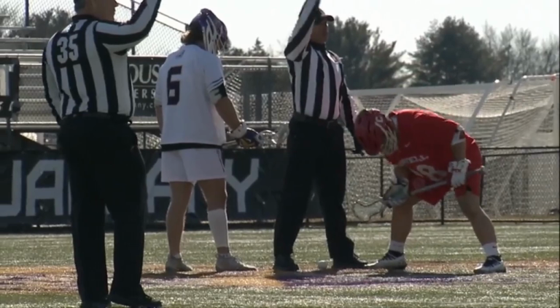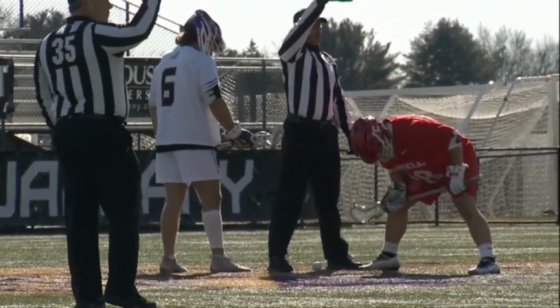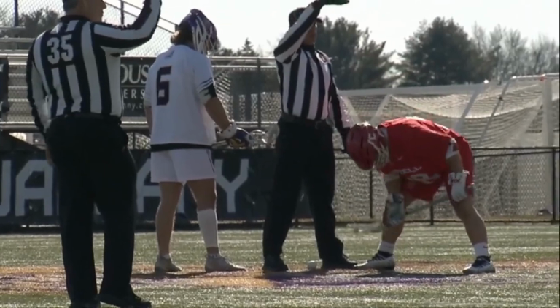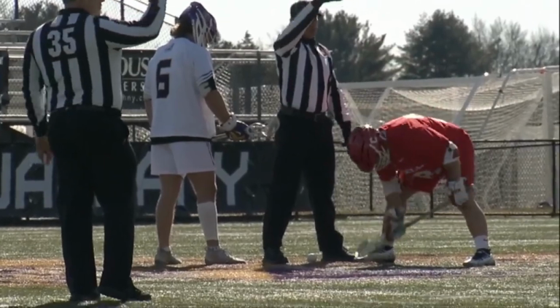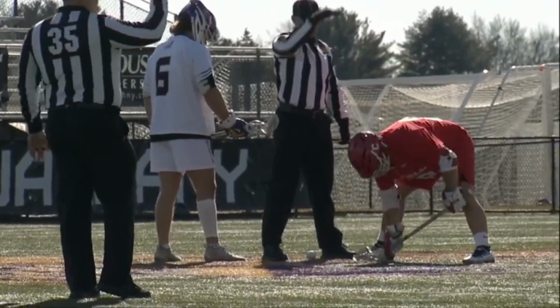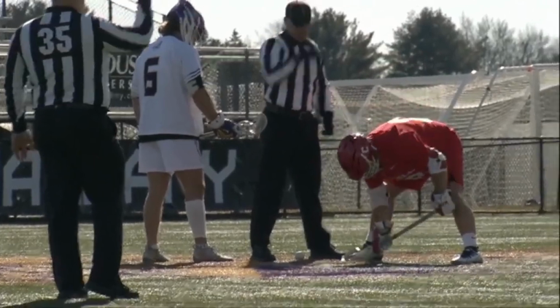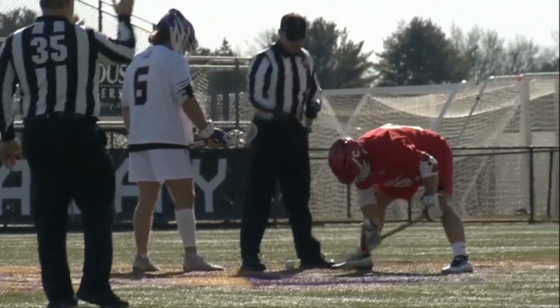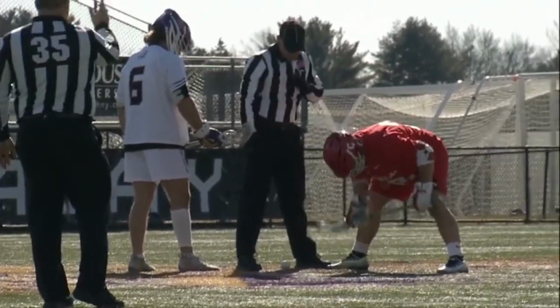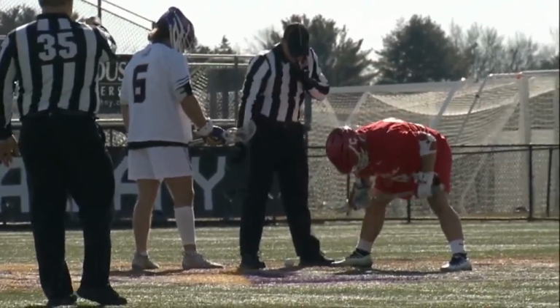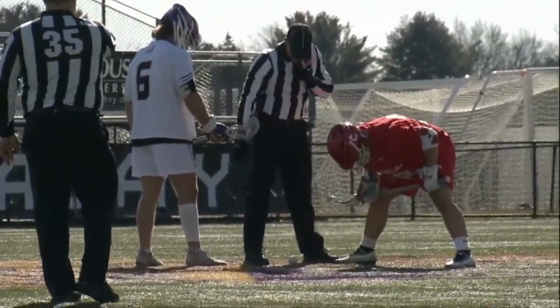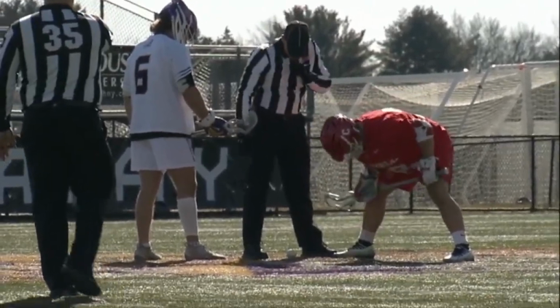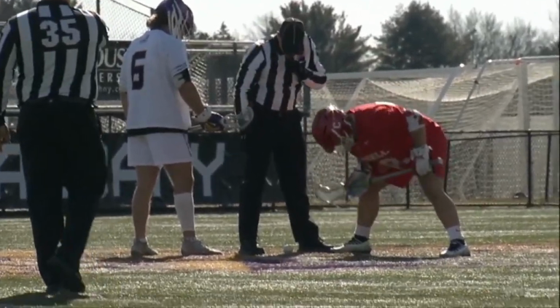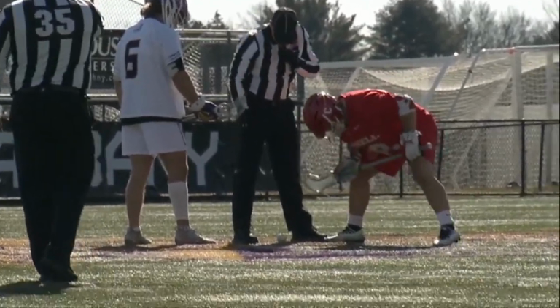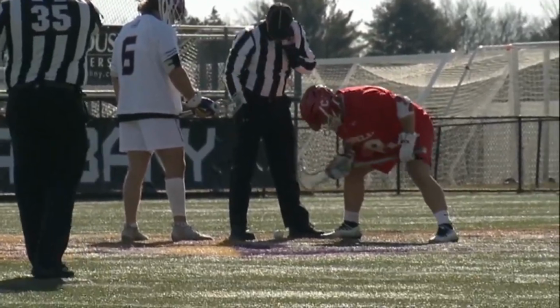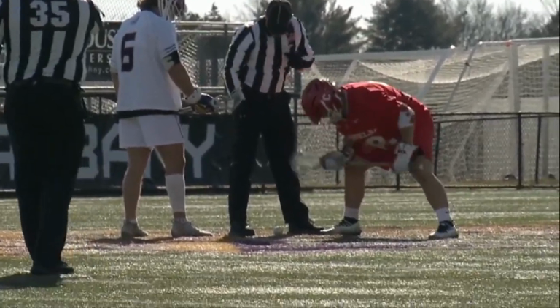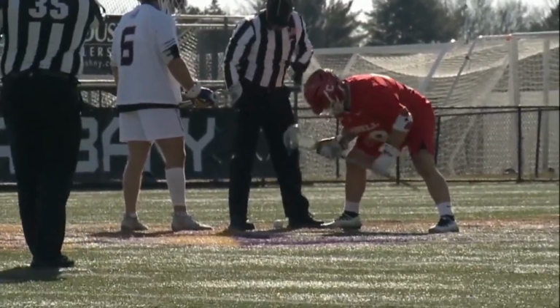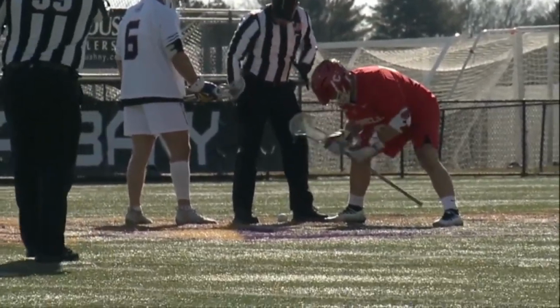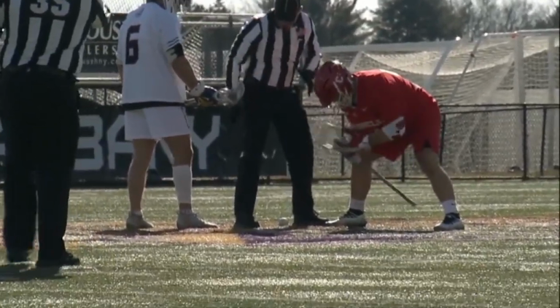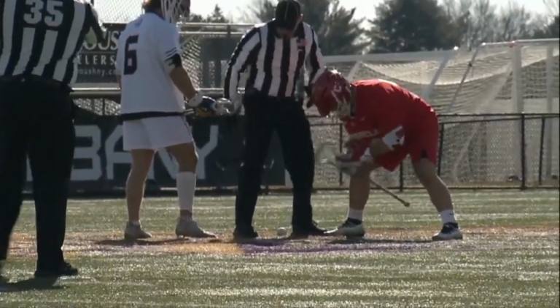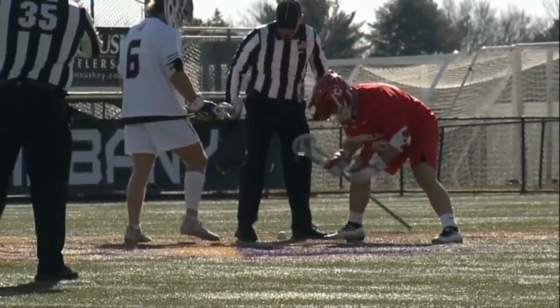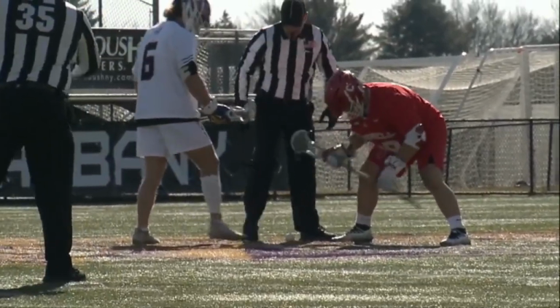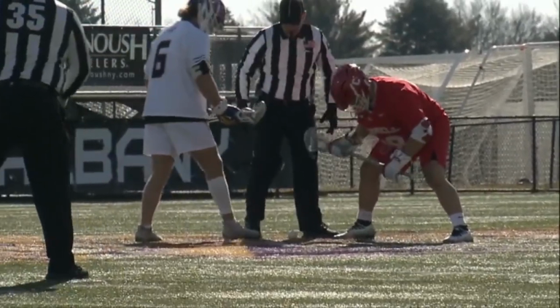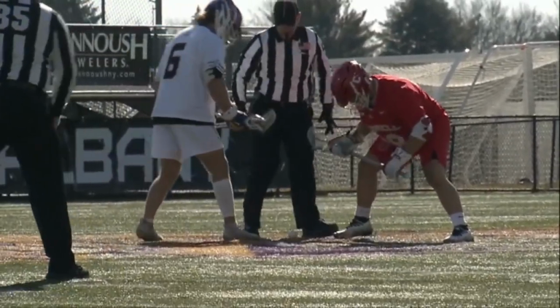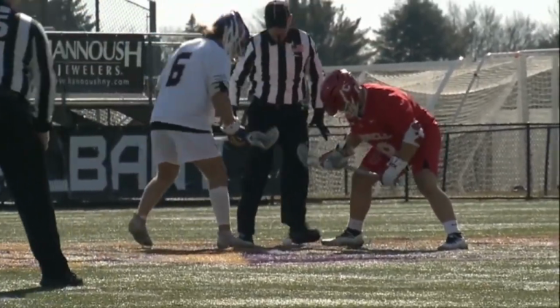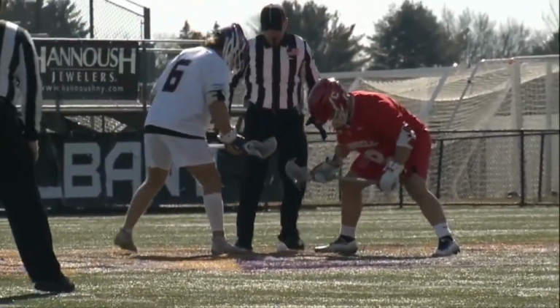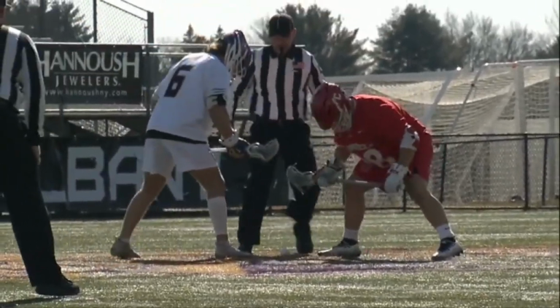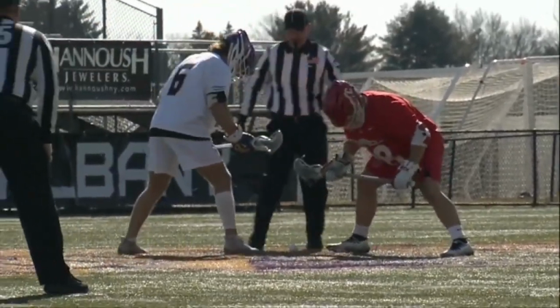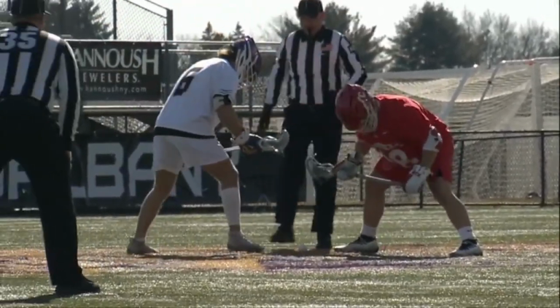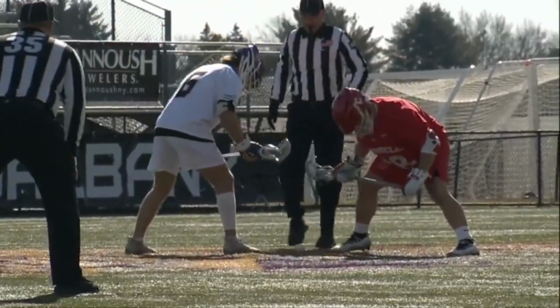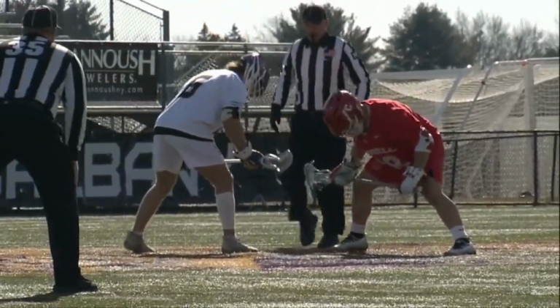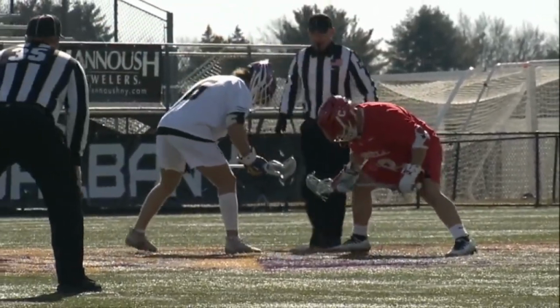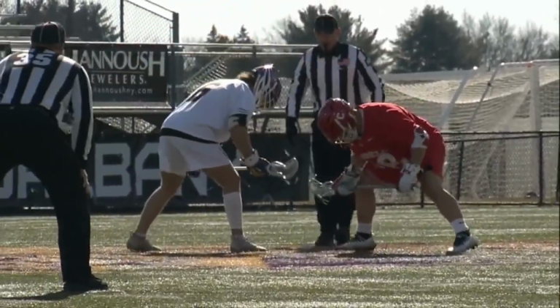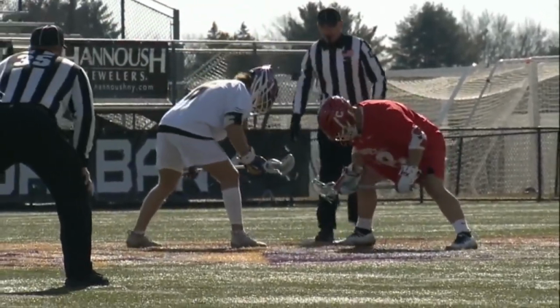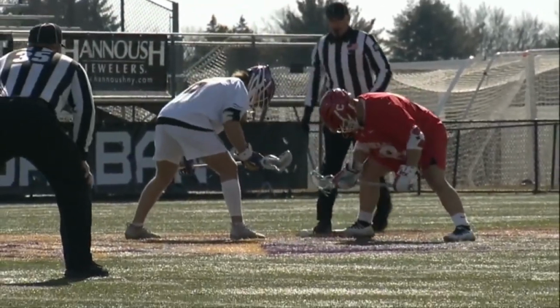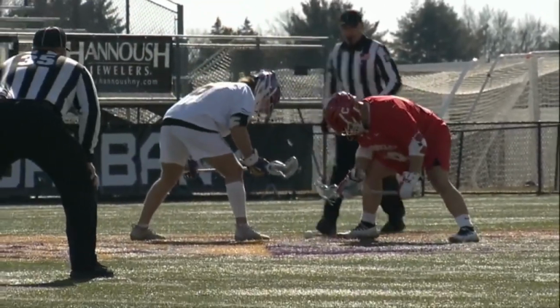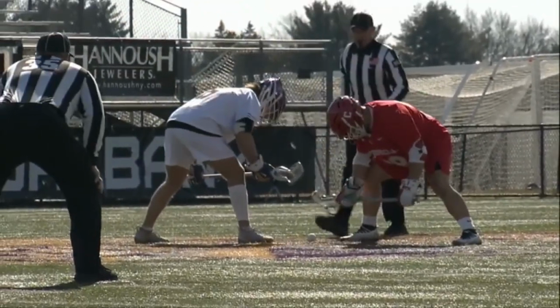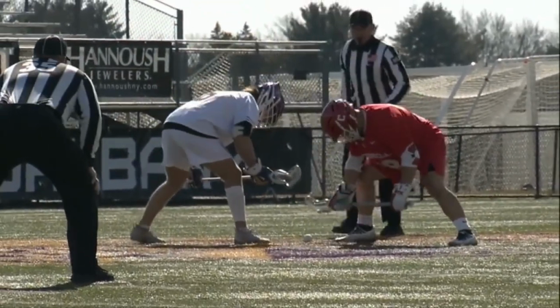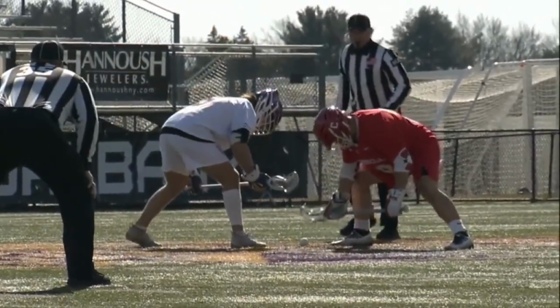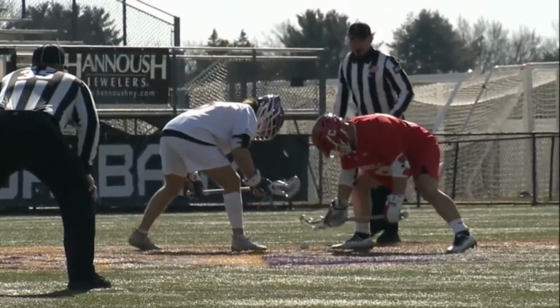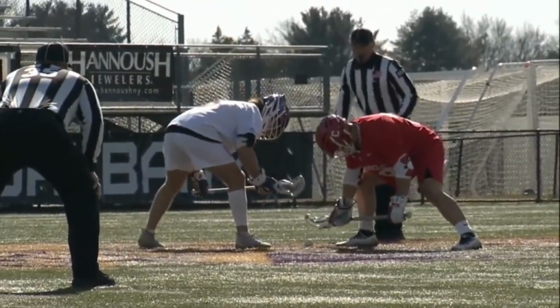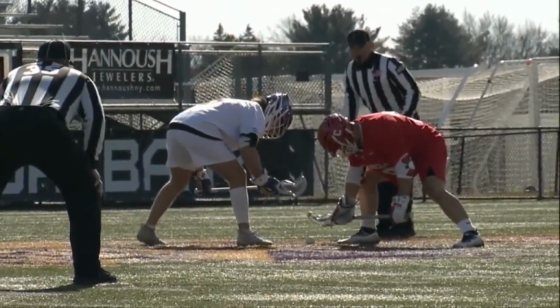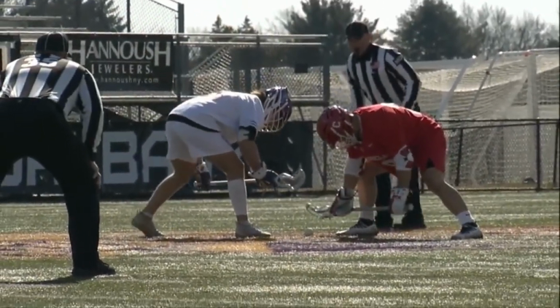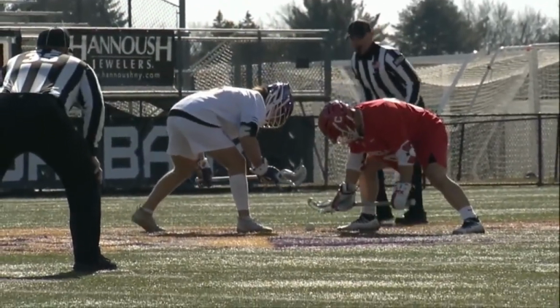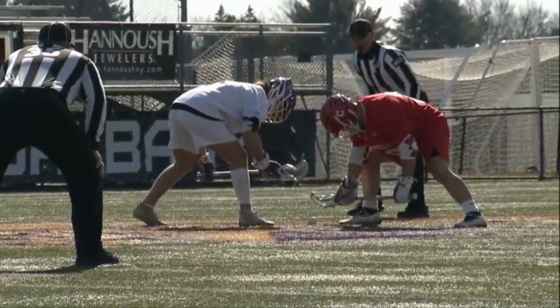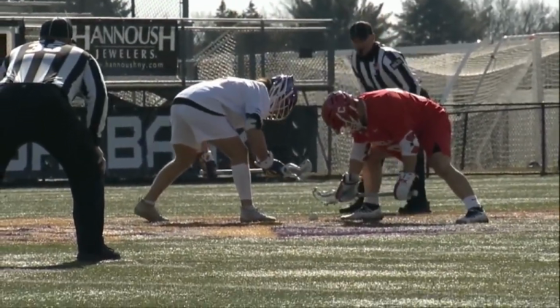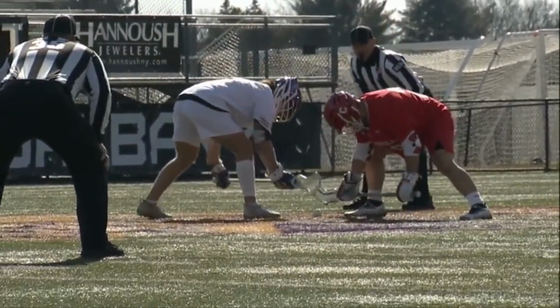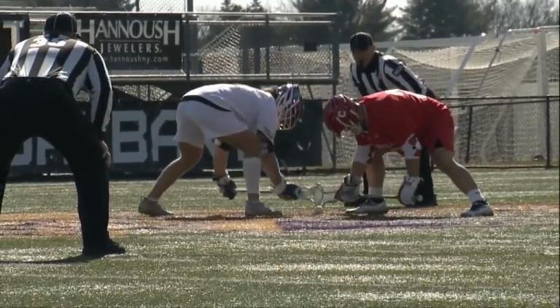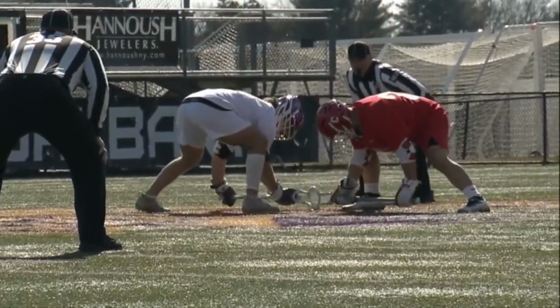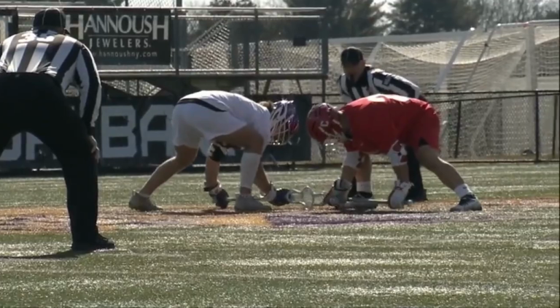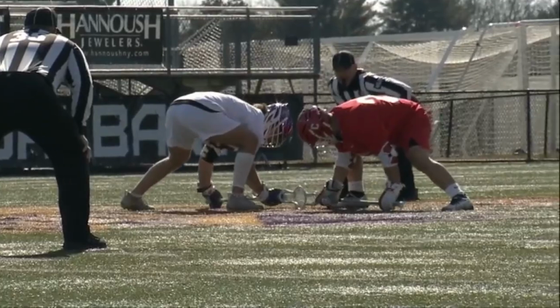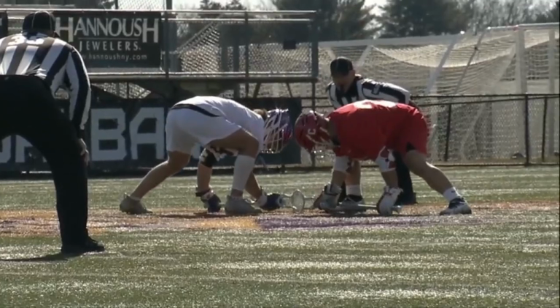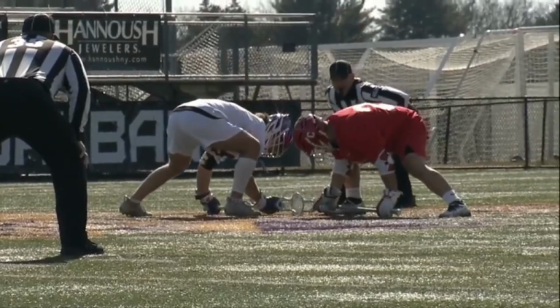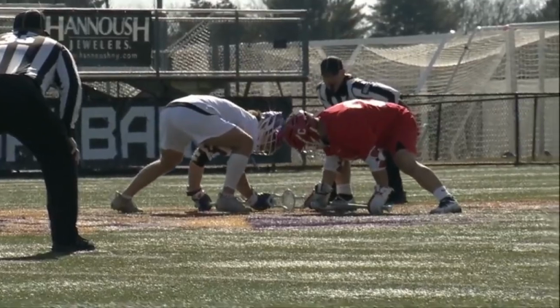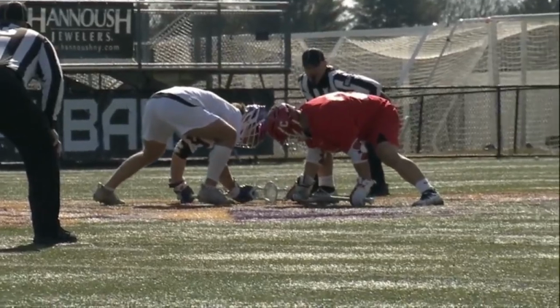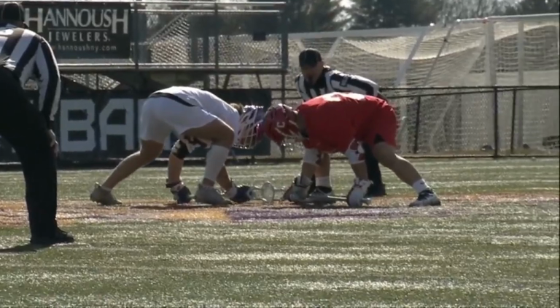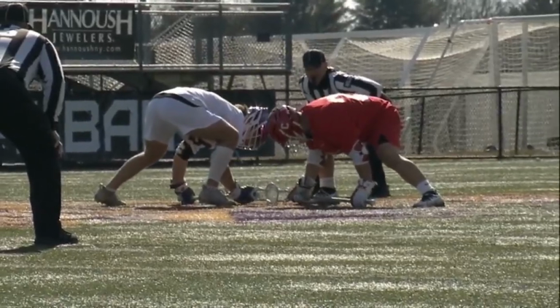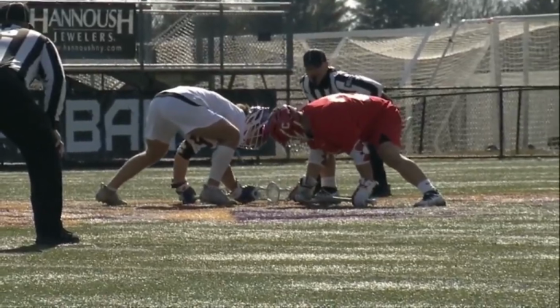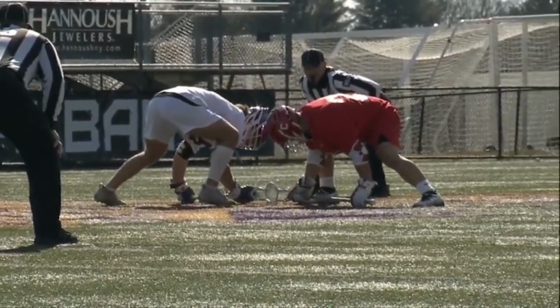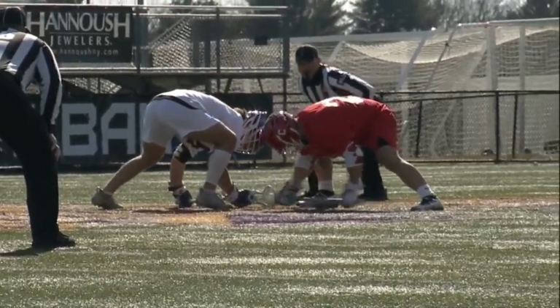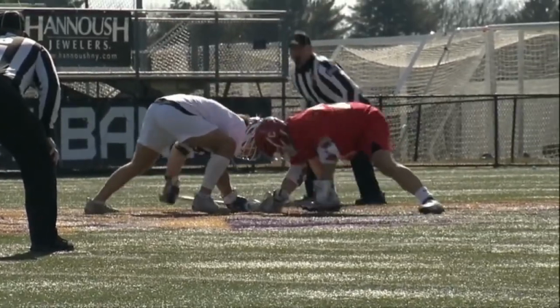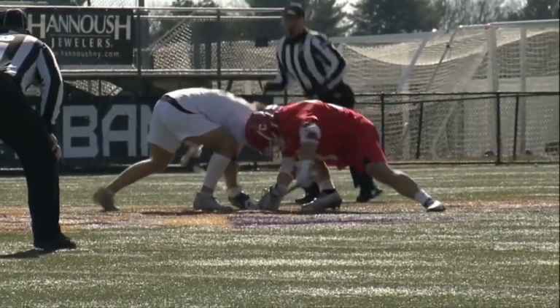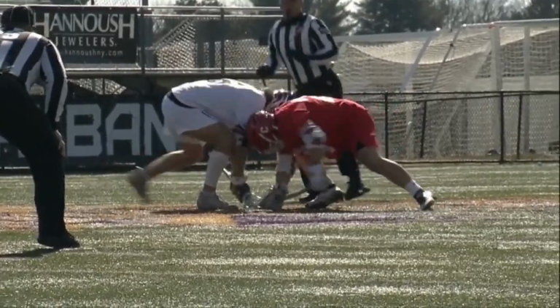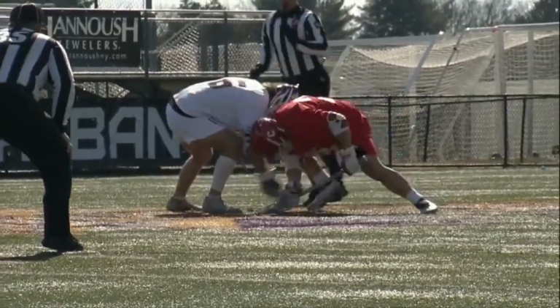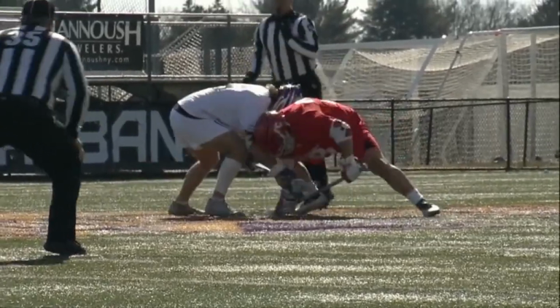This game is here two weeks later, so limit the mistakes, play smart, ground balls, clearing, and limit the turnovers.